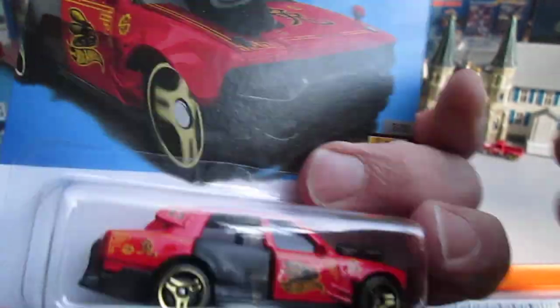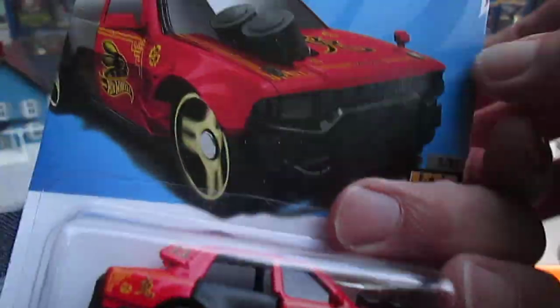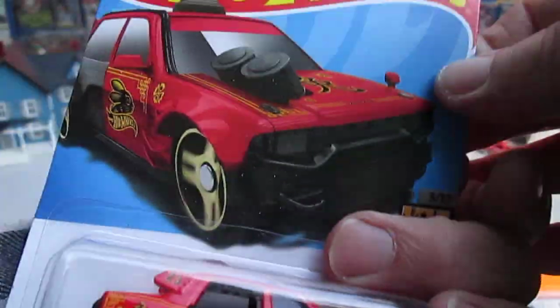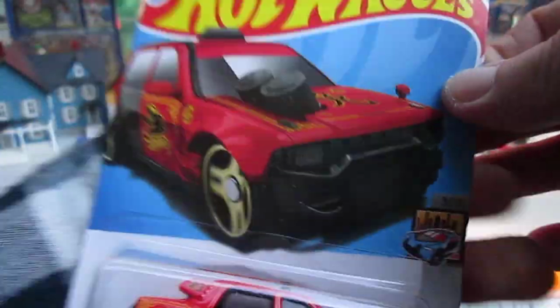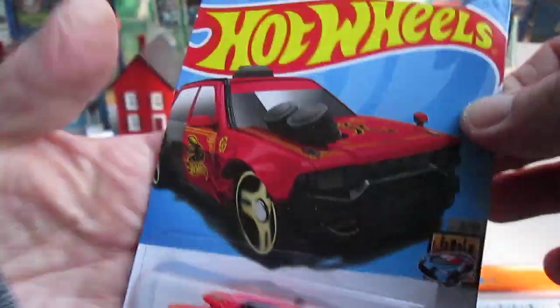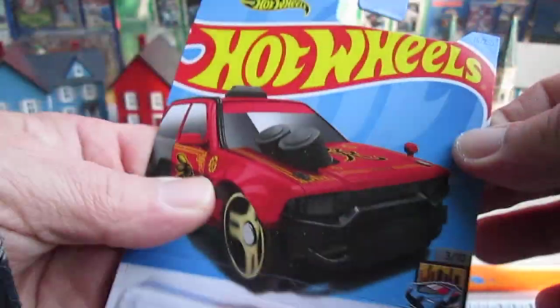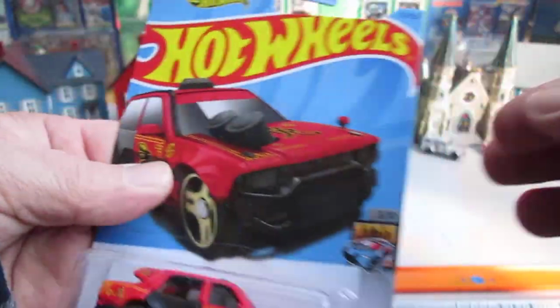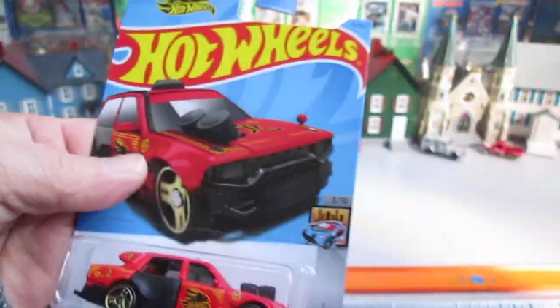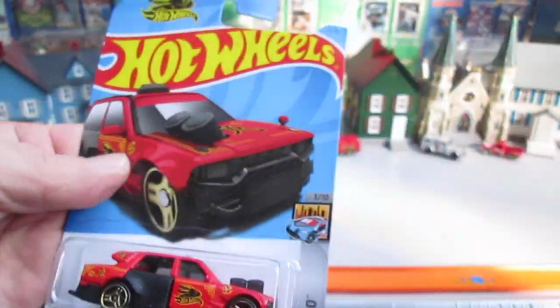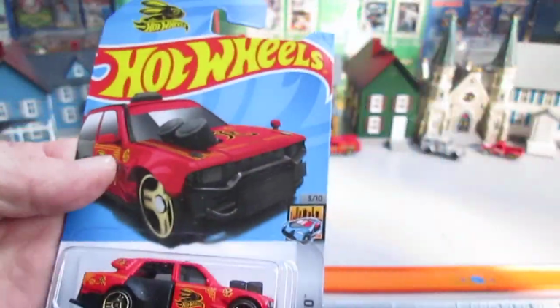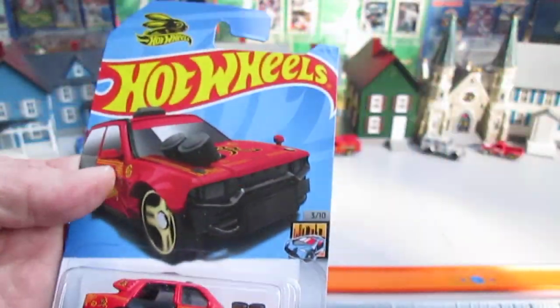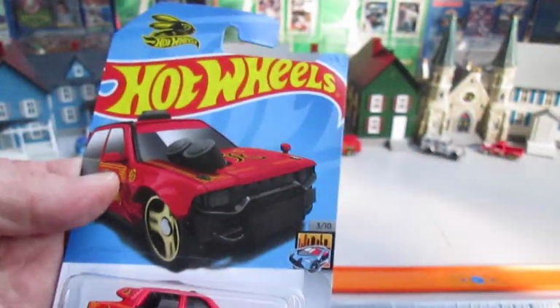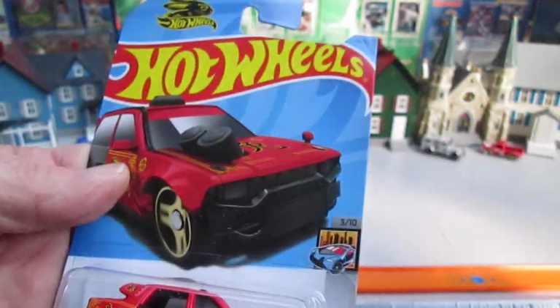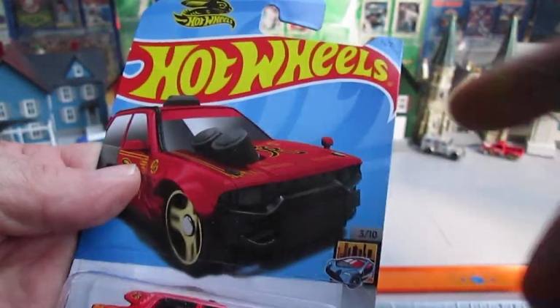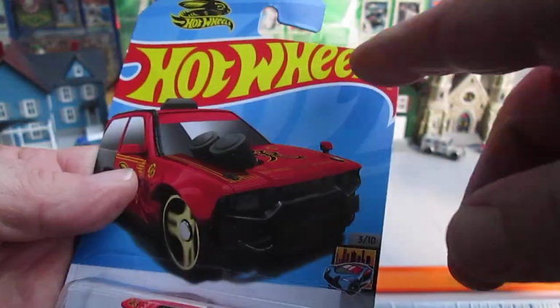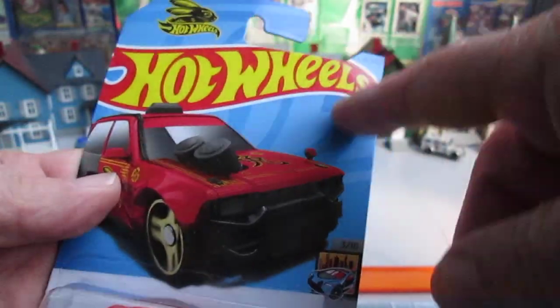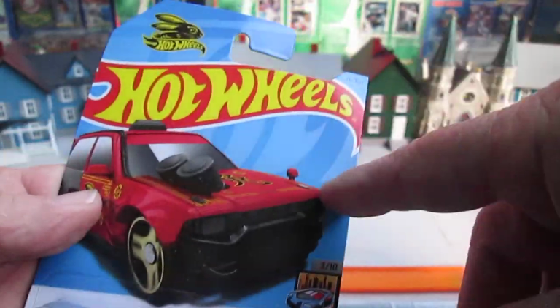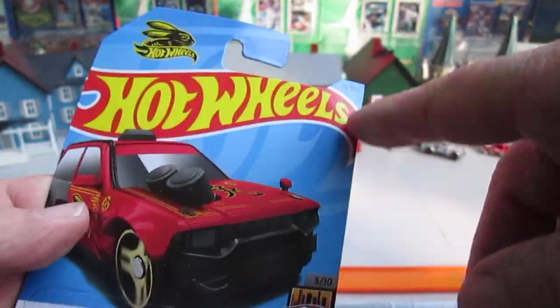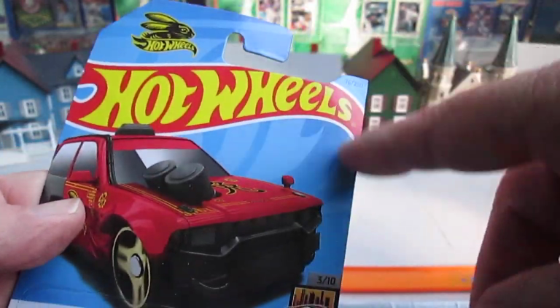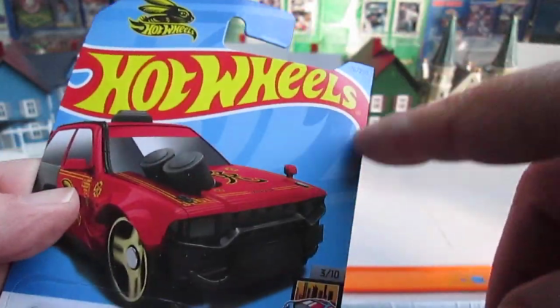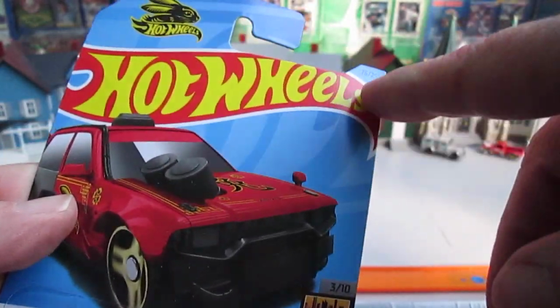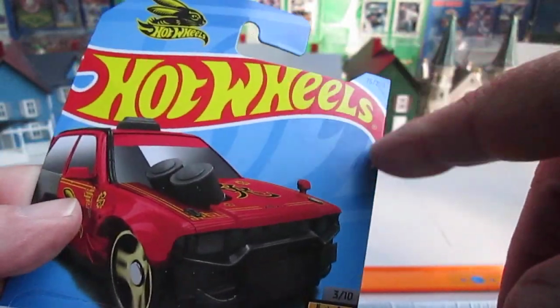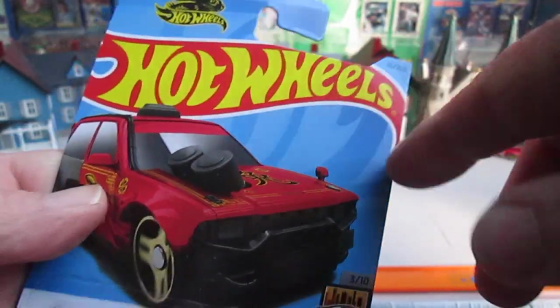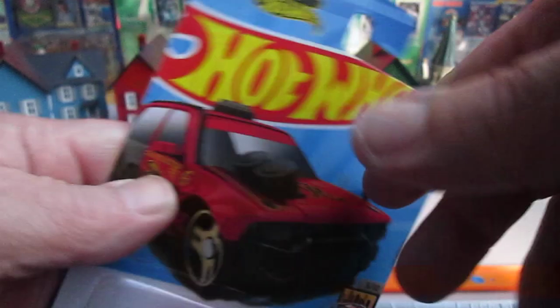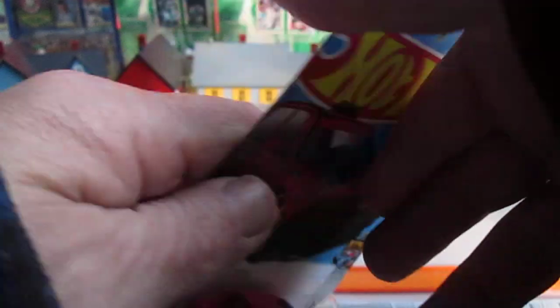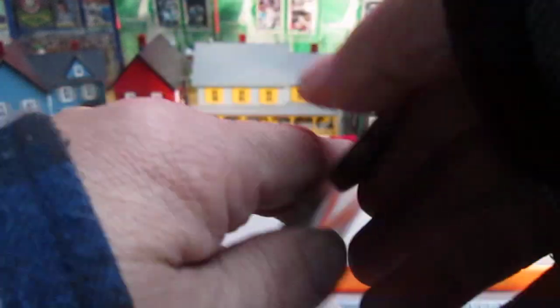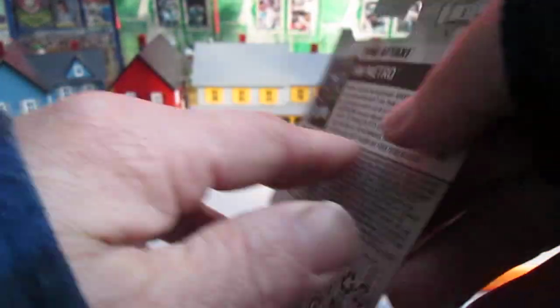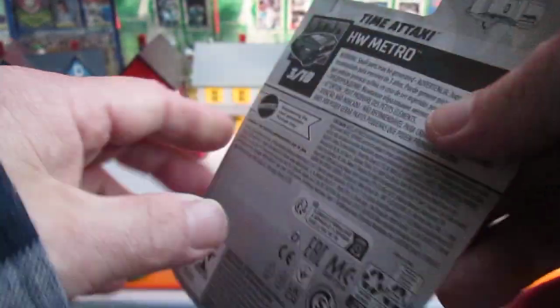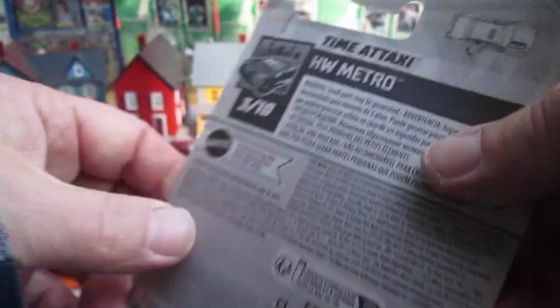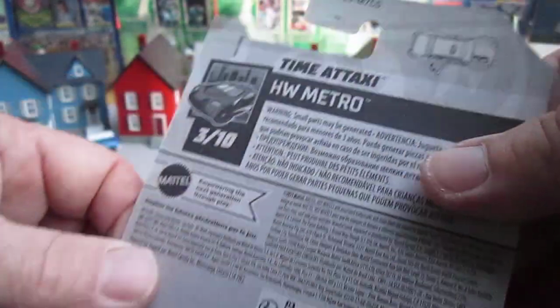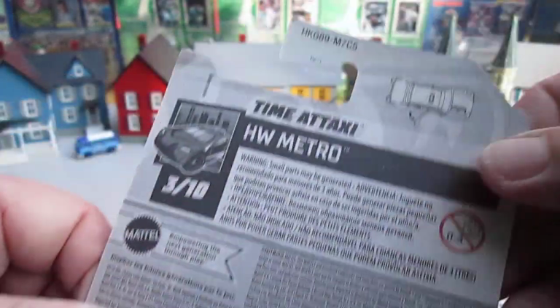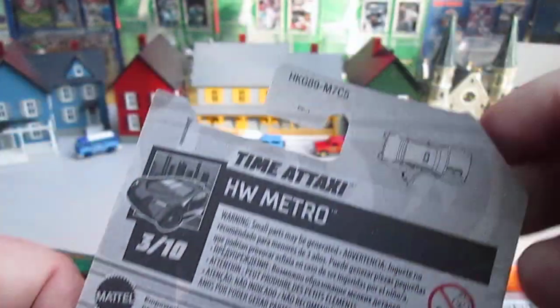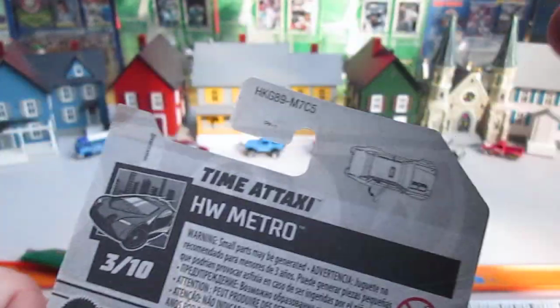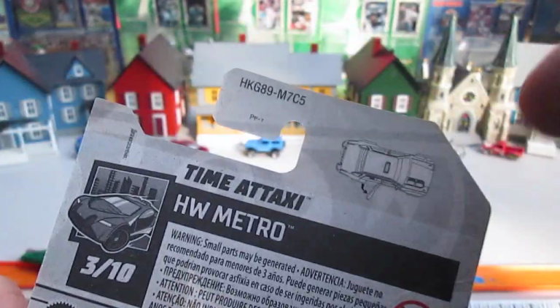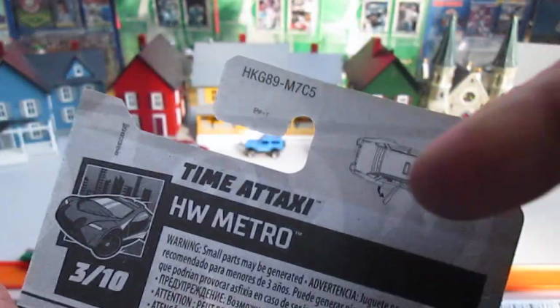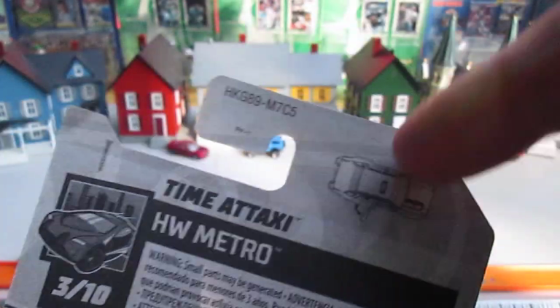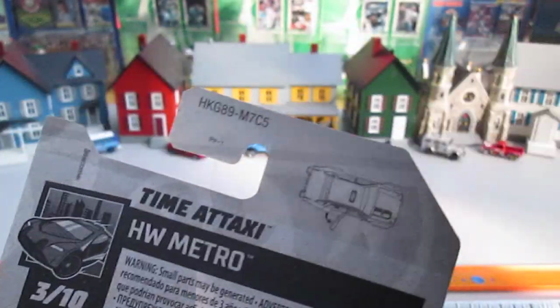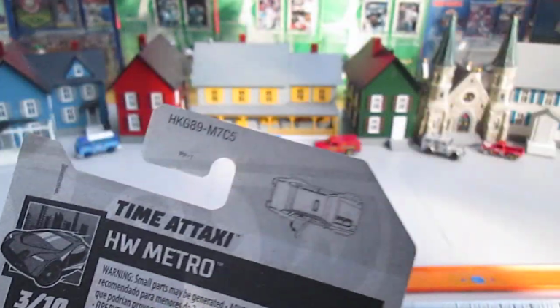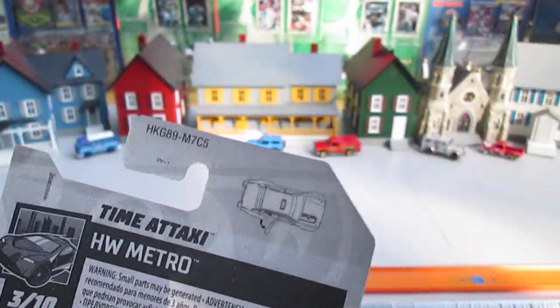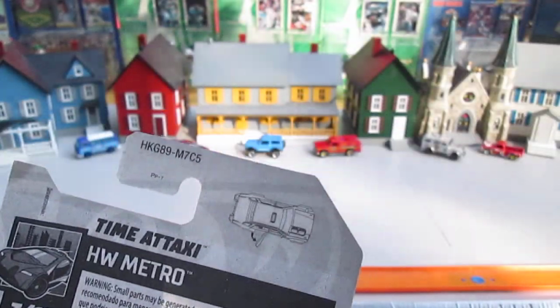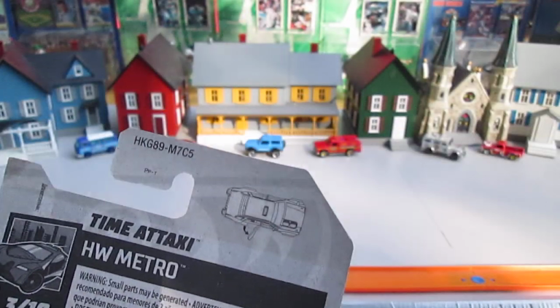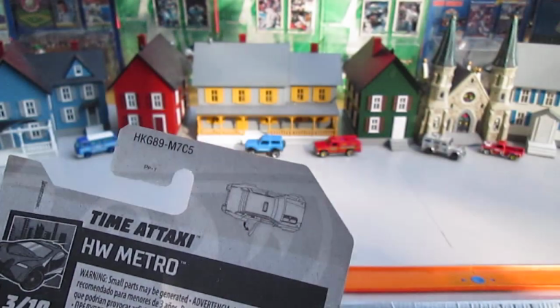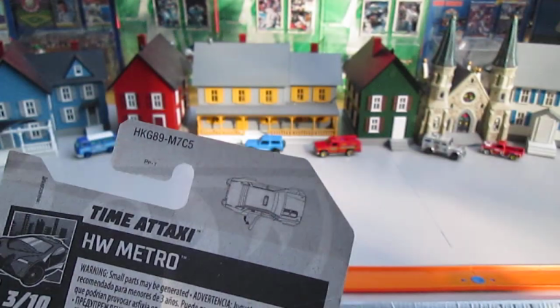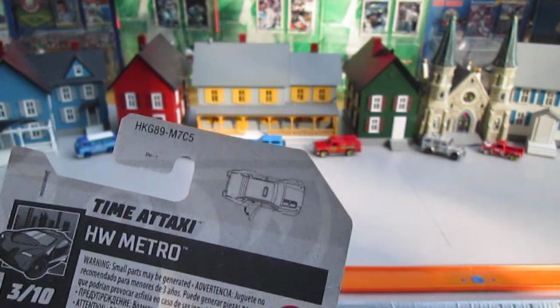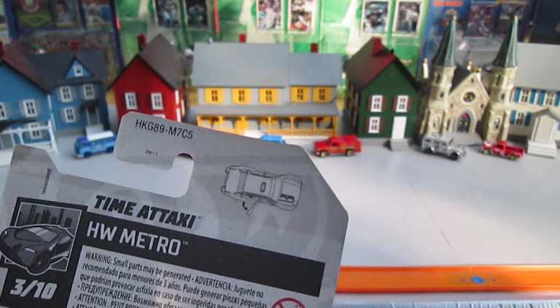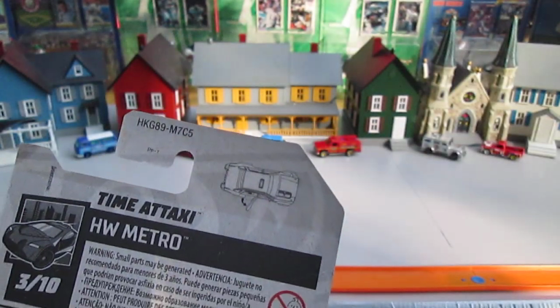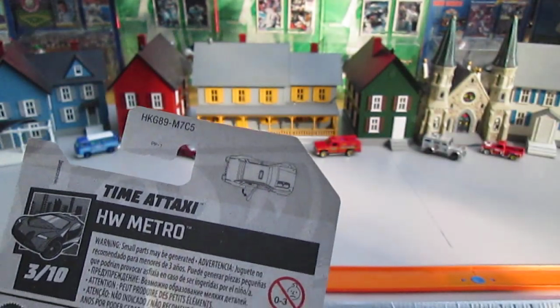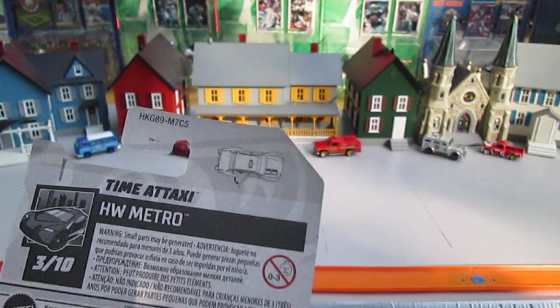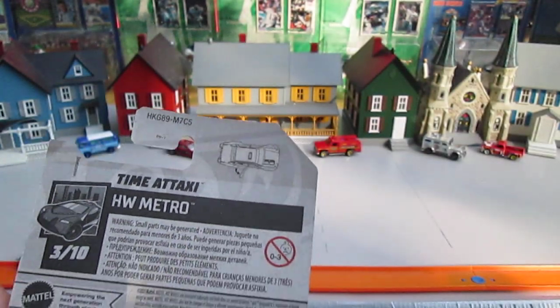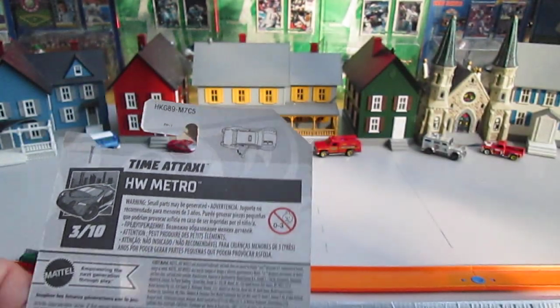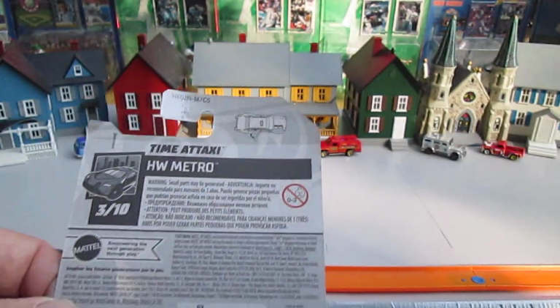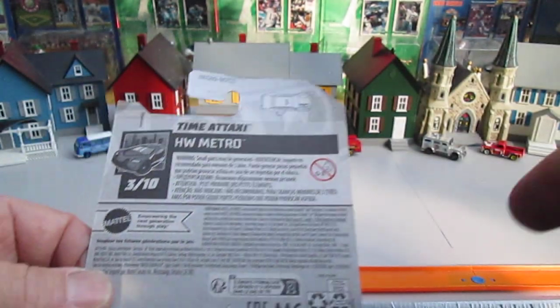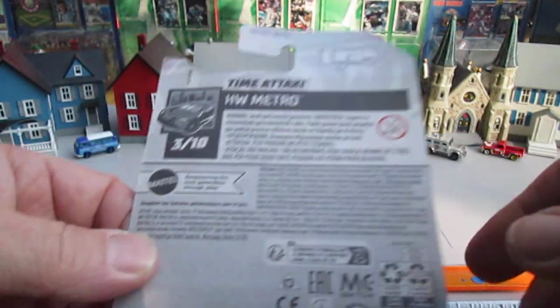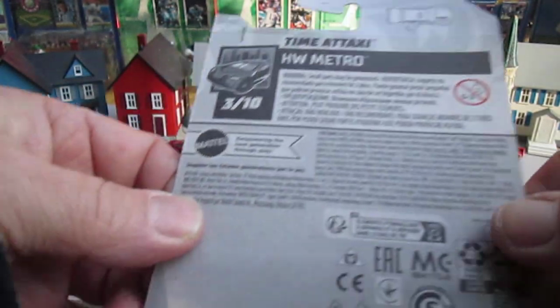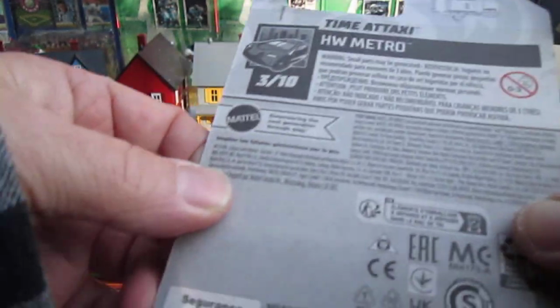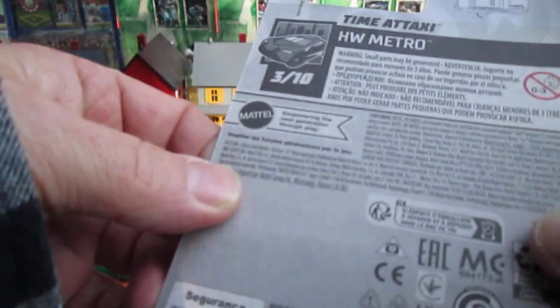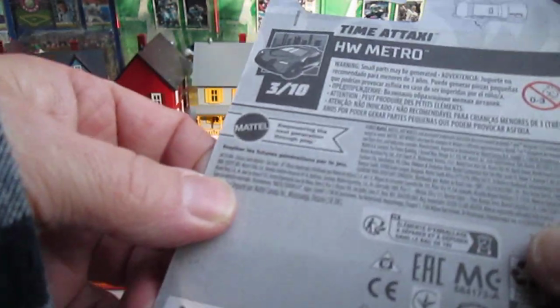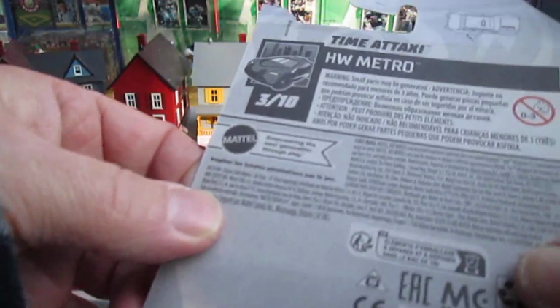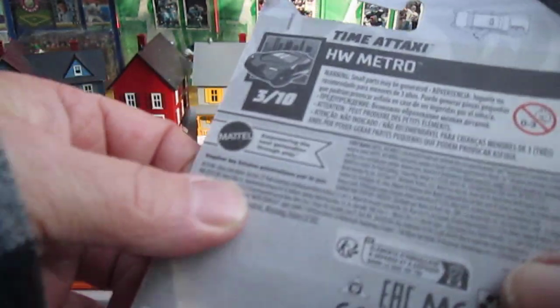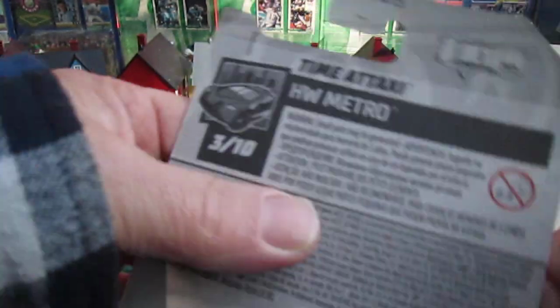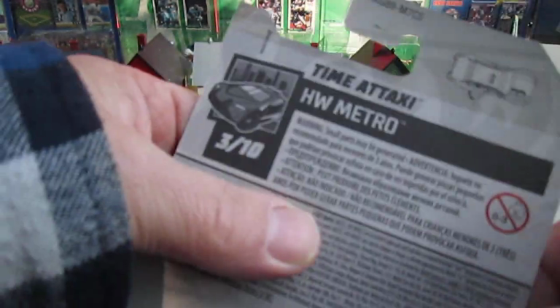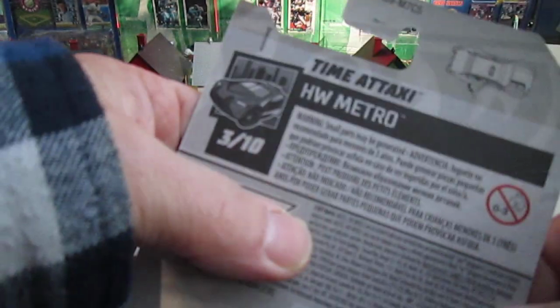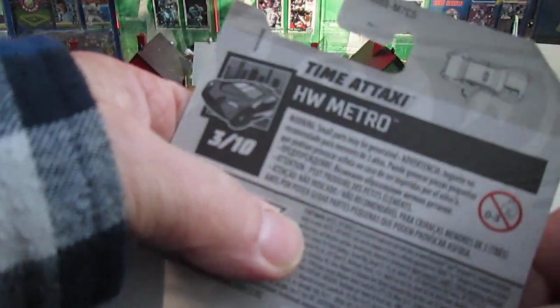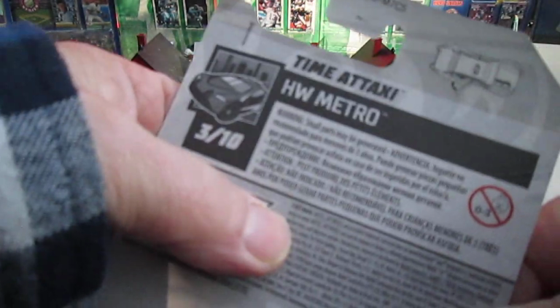It doesn't say 'special feature' this time — it used to say 'special feature' right here for the opening door — but the back still has the picture. Copyright is 2021.